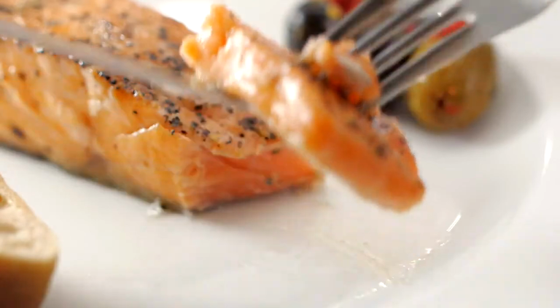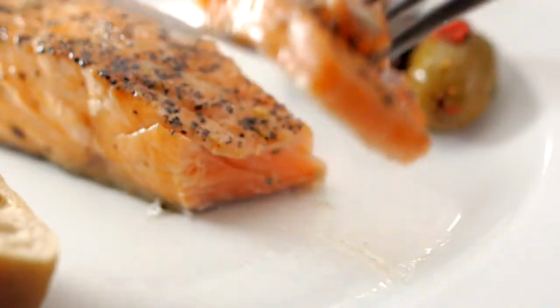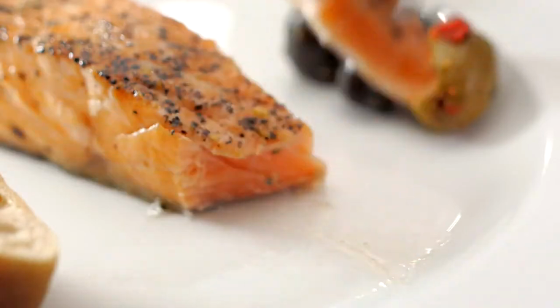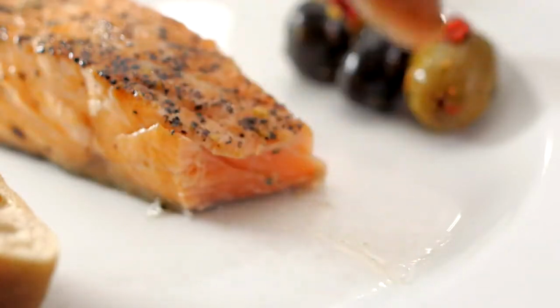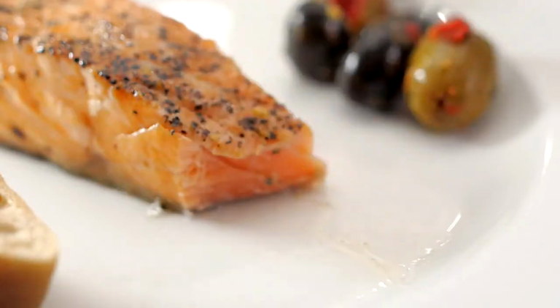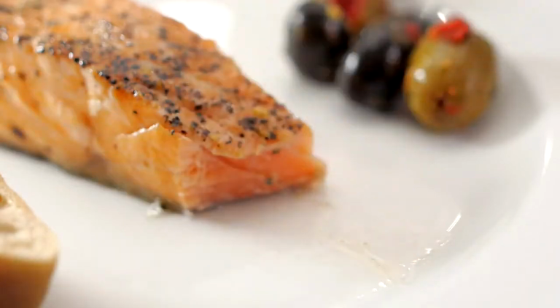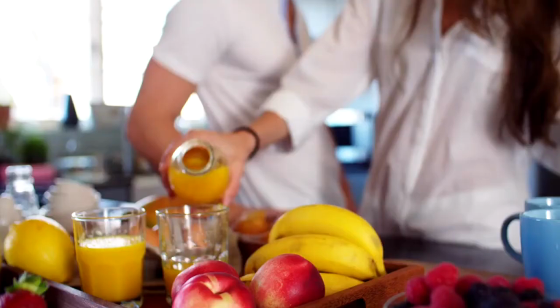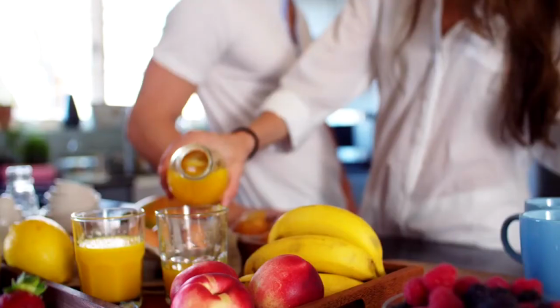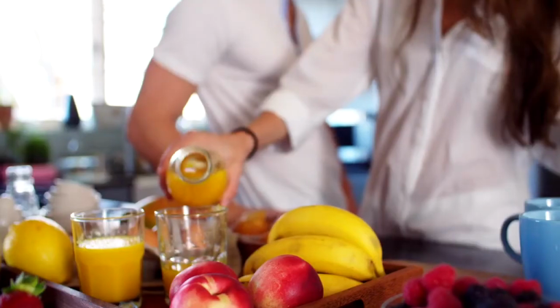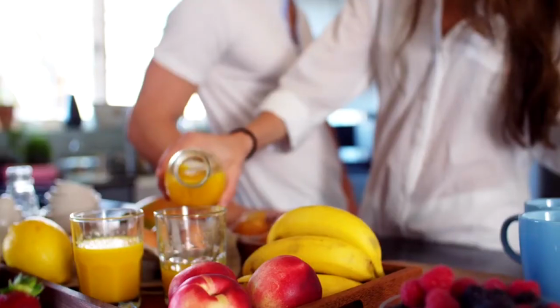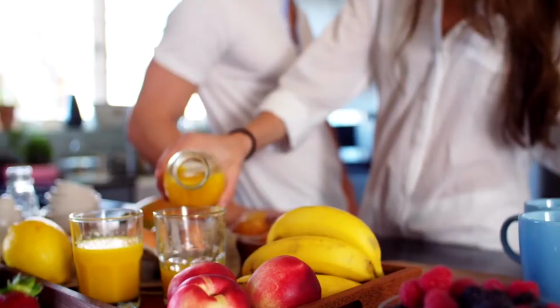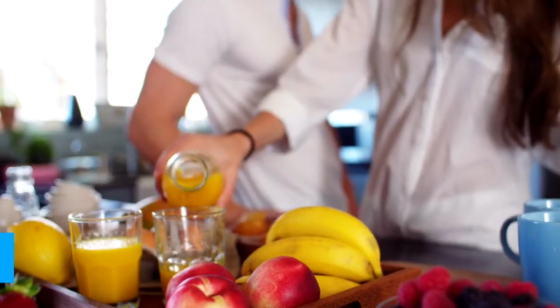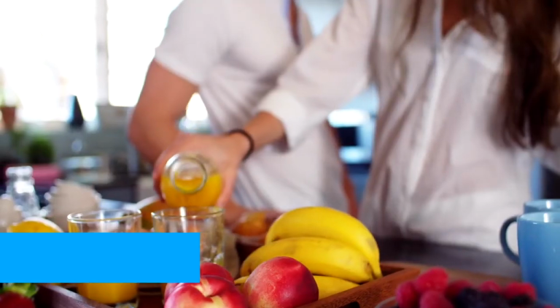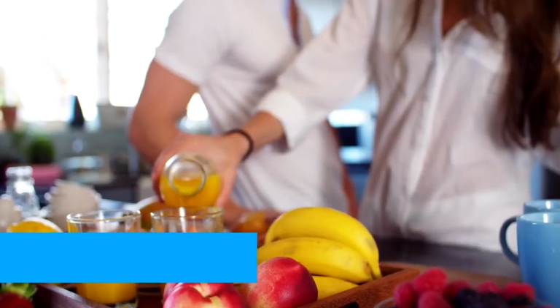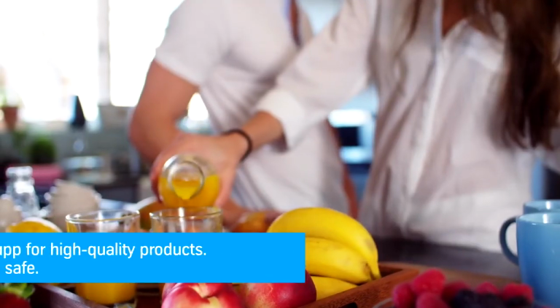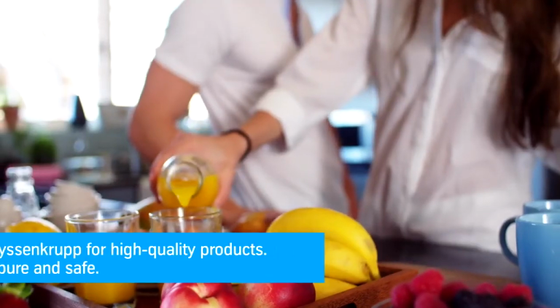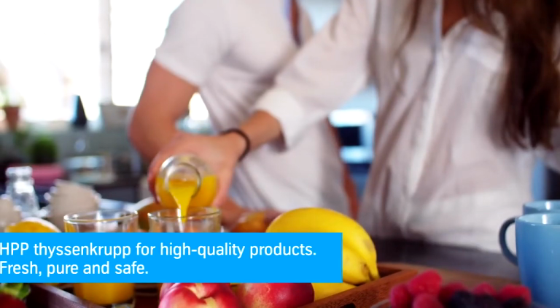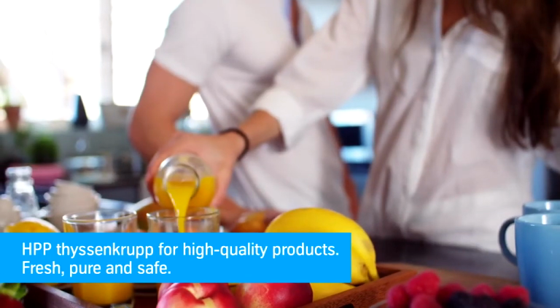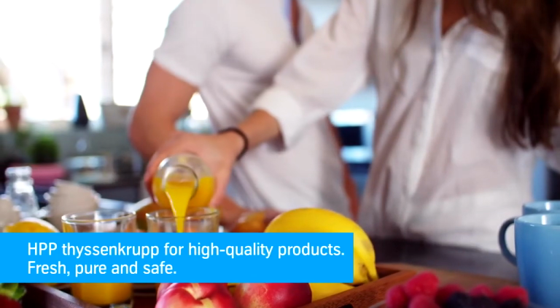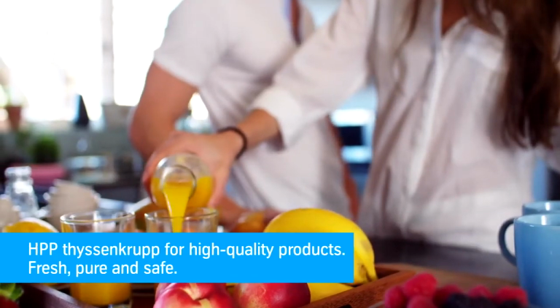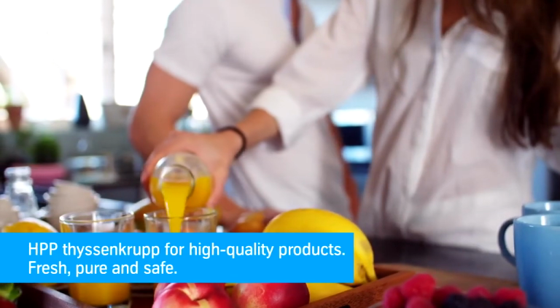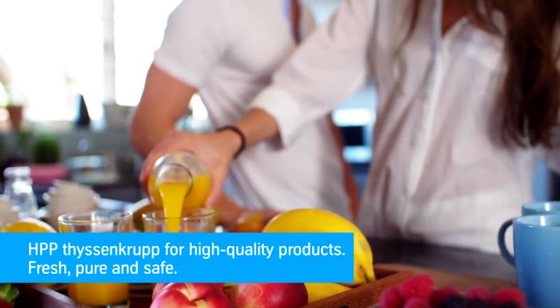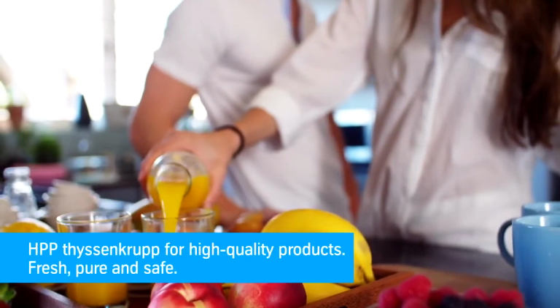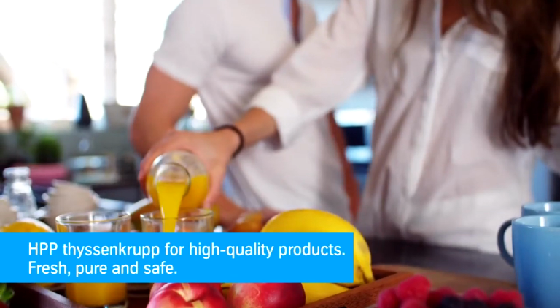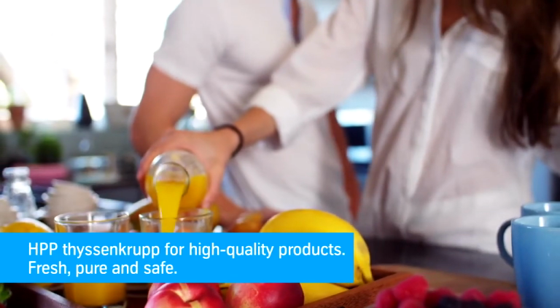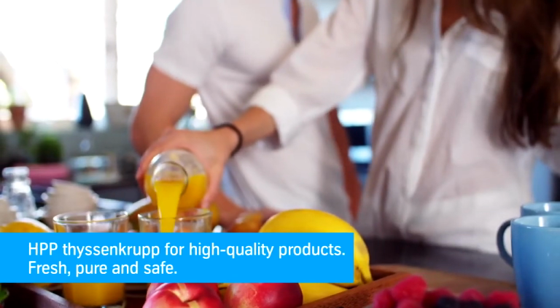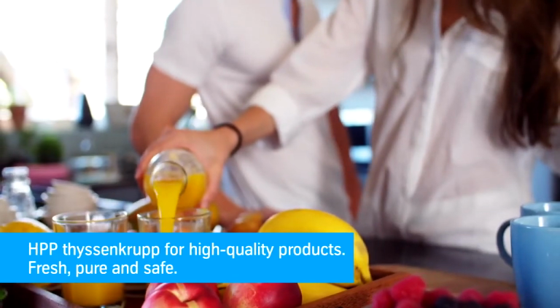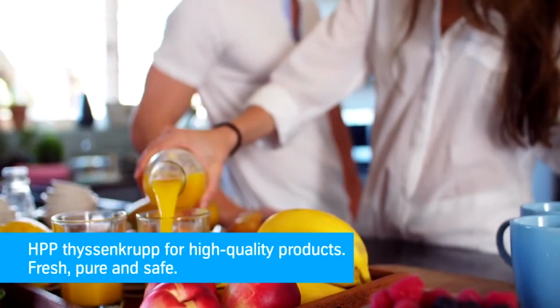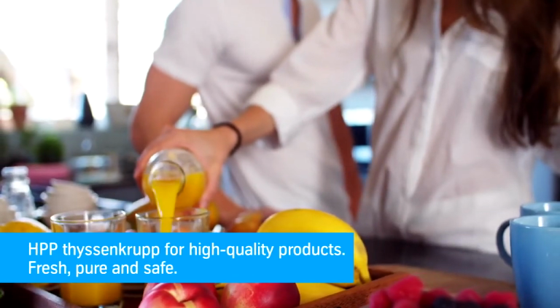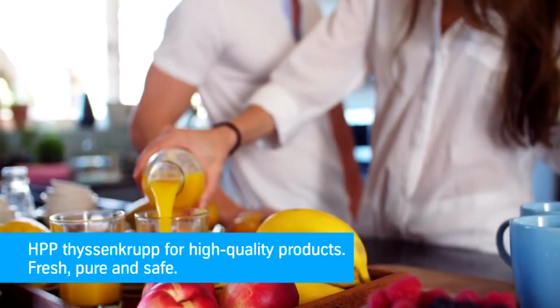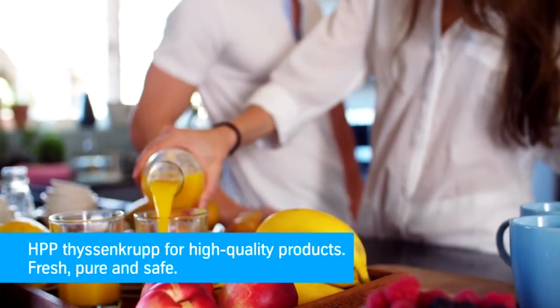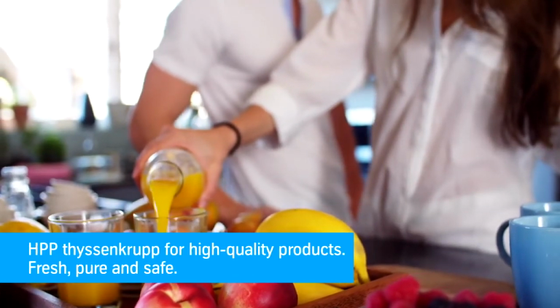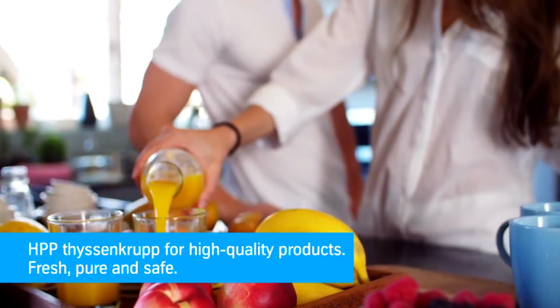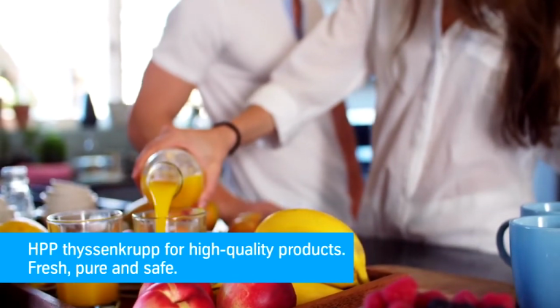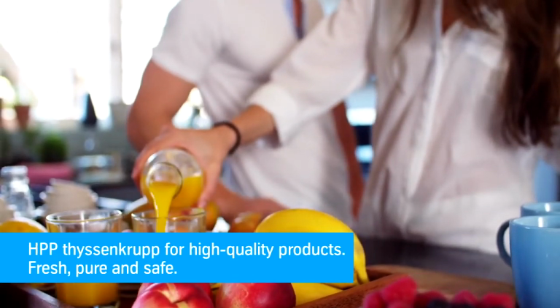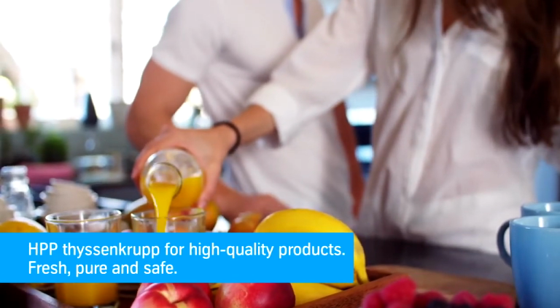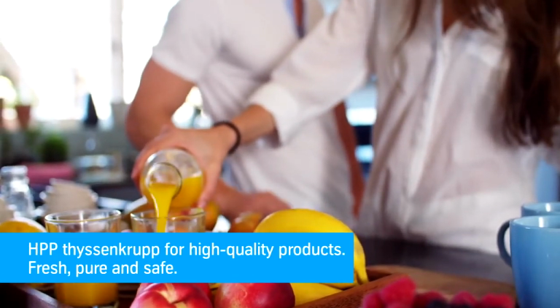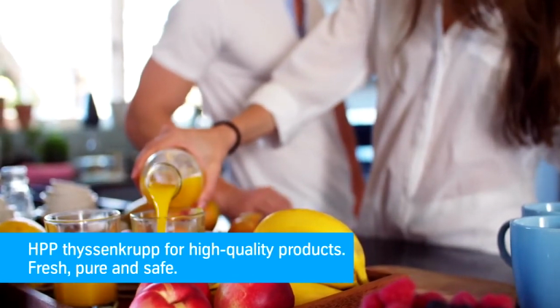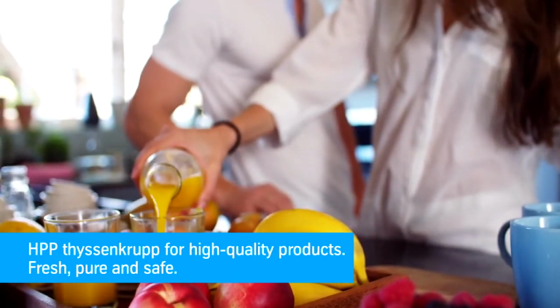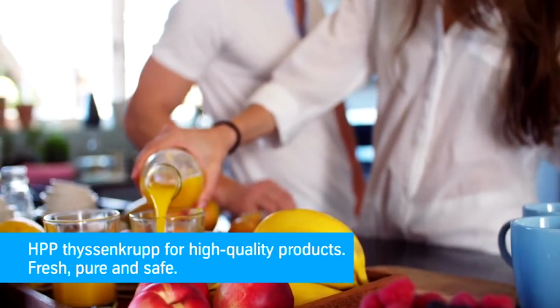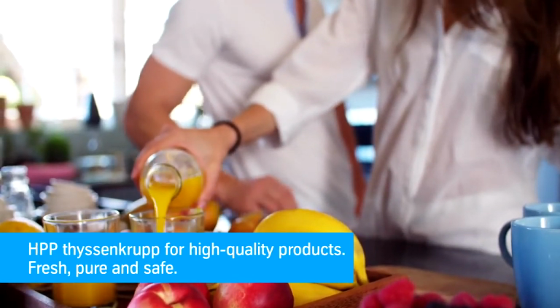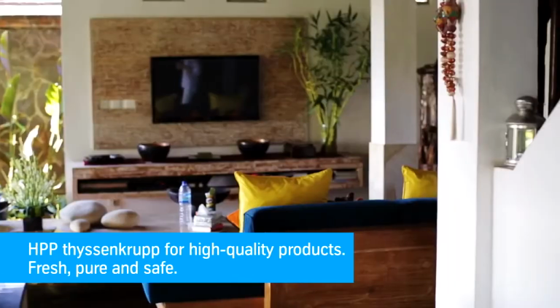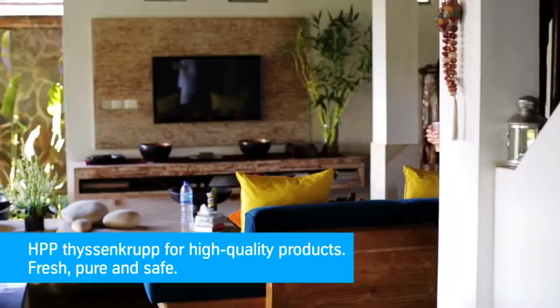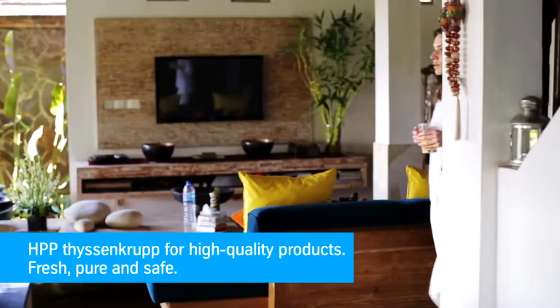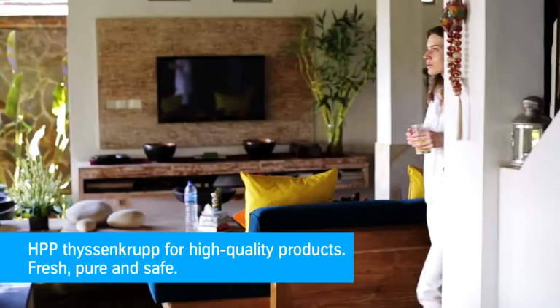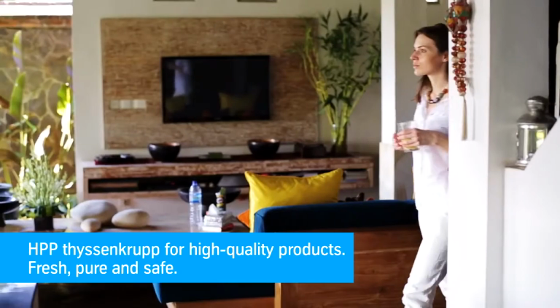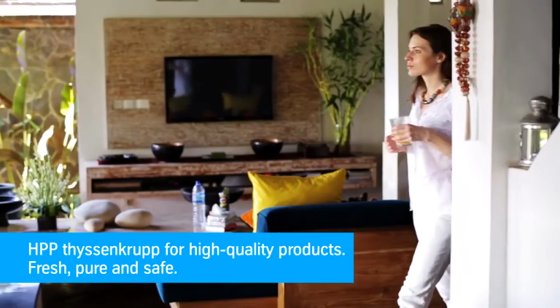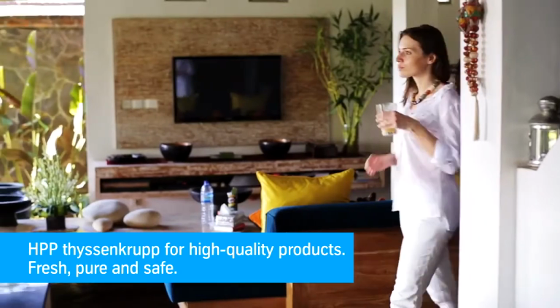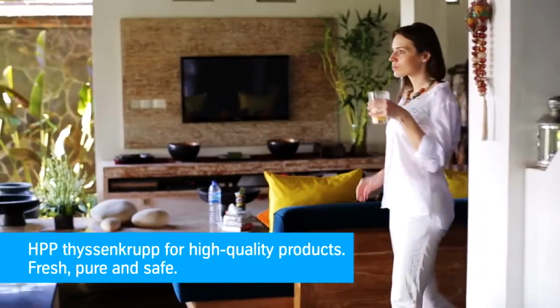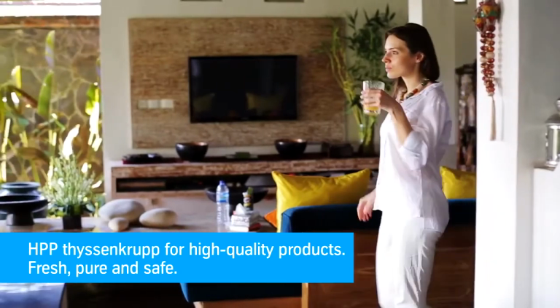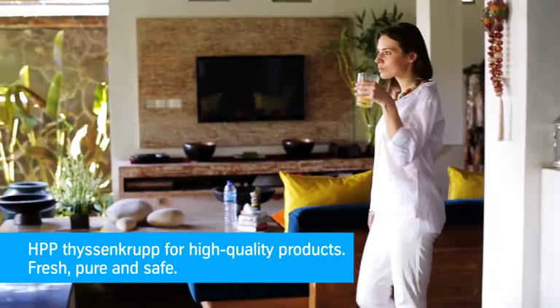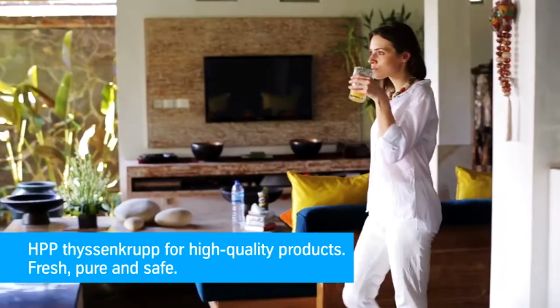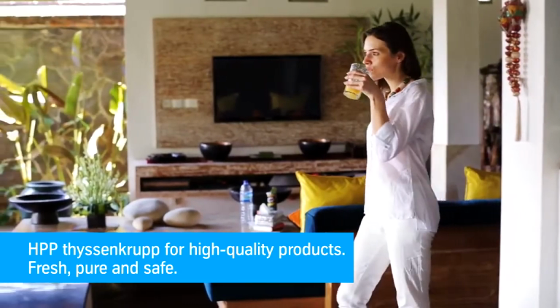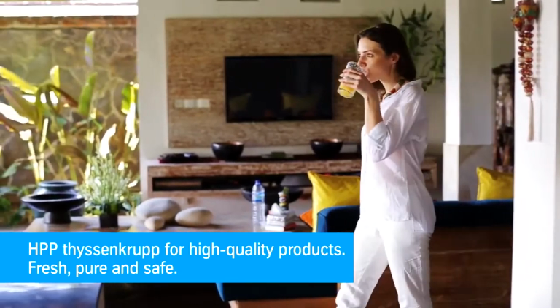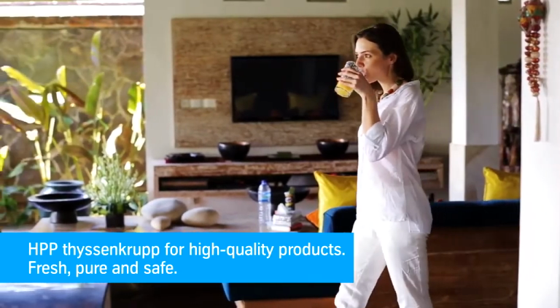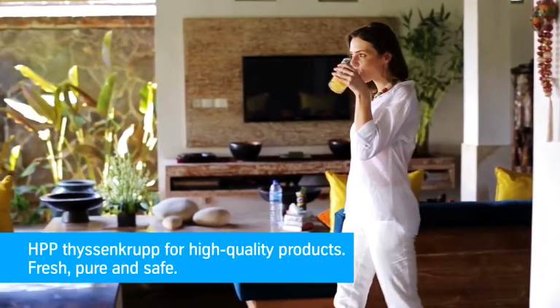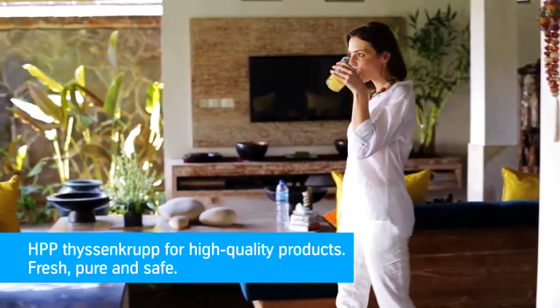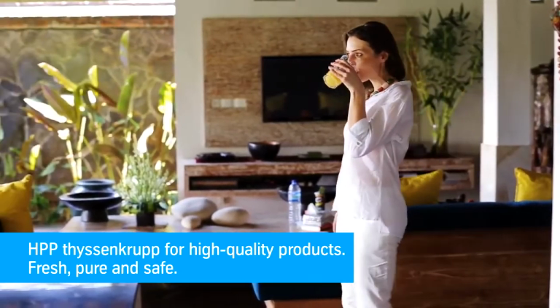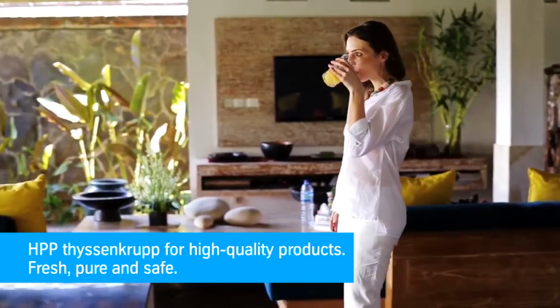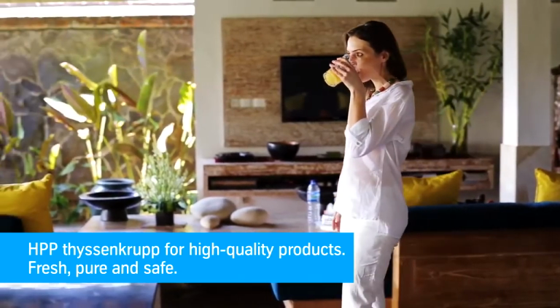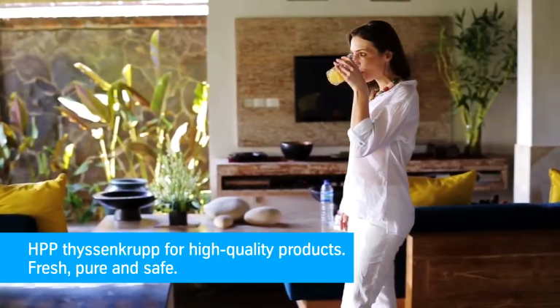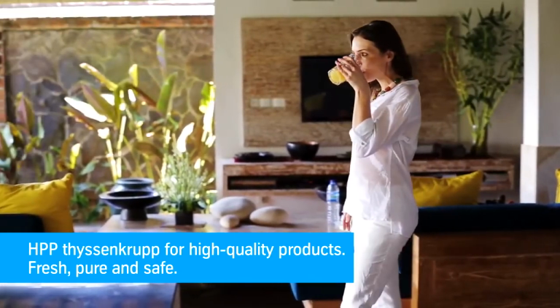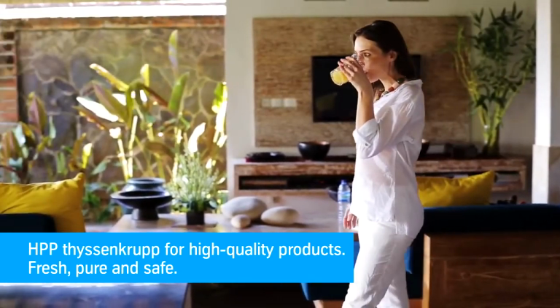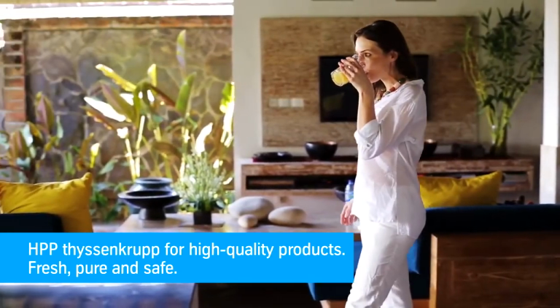The method is well-proven, especially for vegetable, fruit, fish, dairy and meat products.